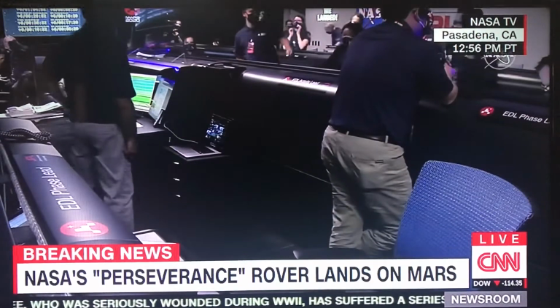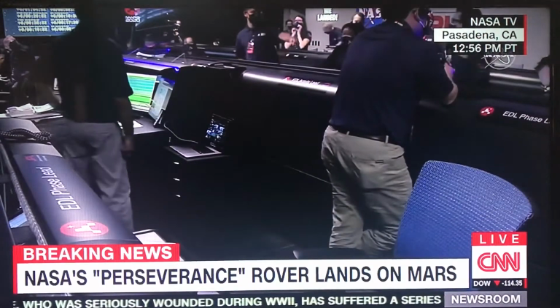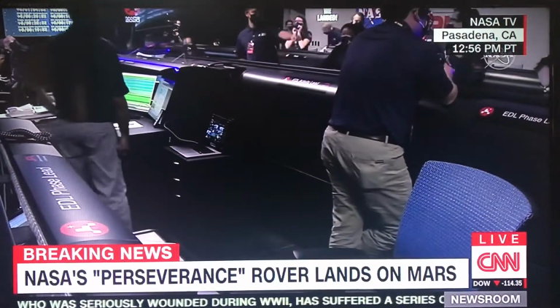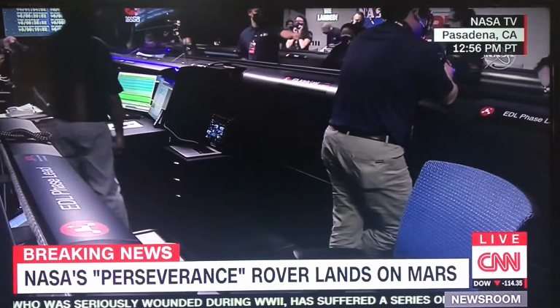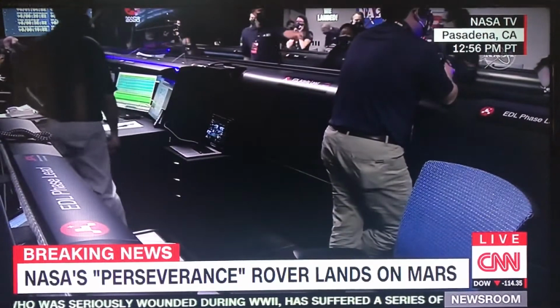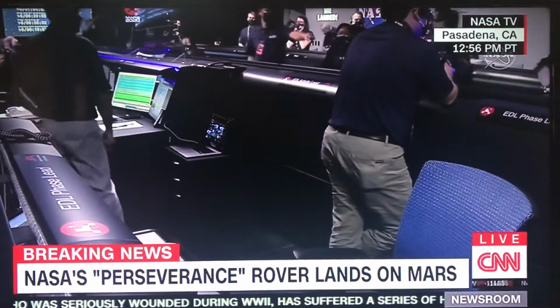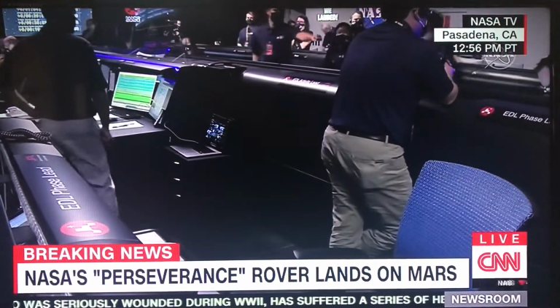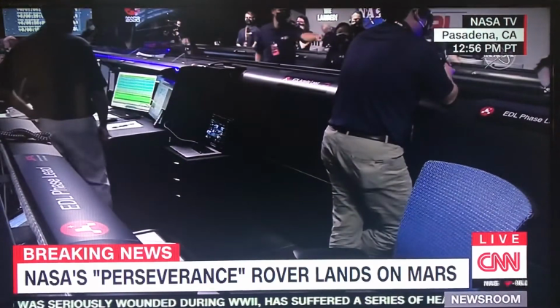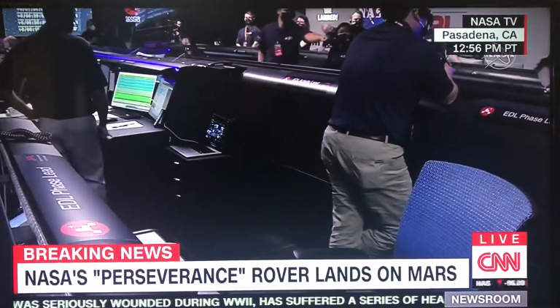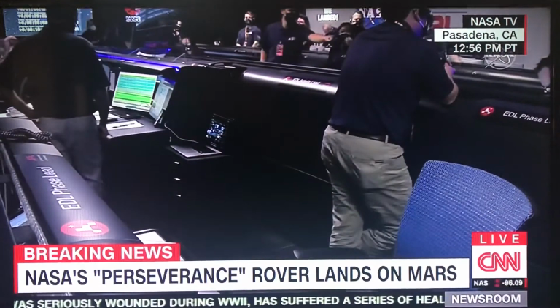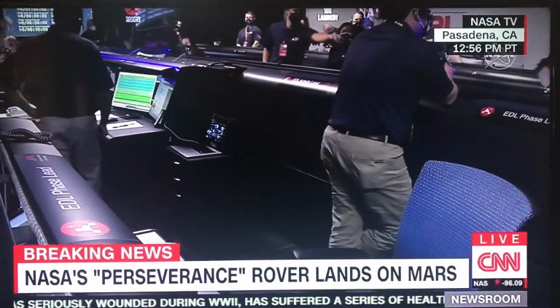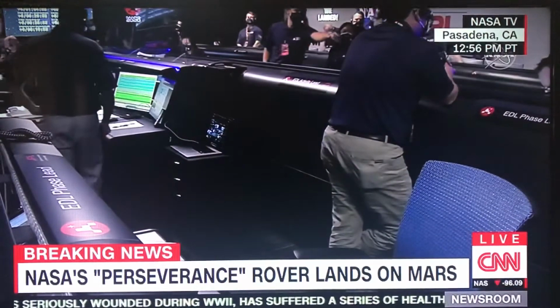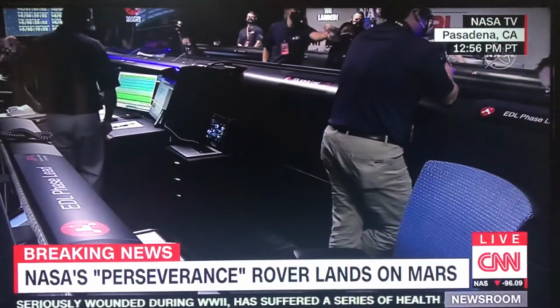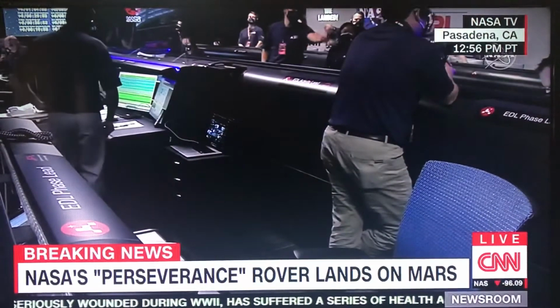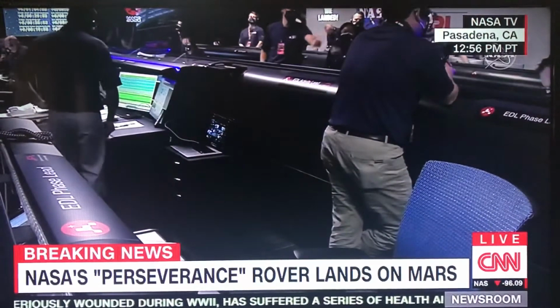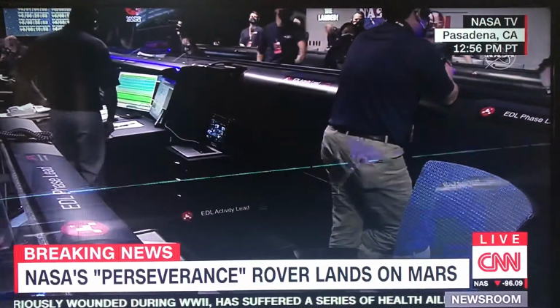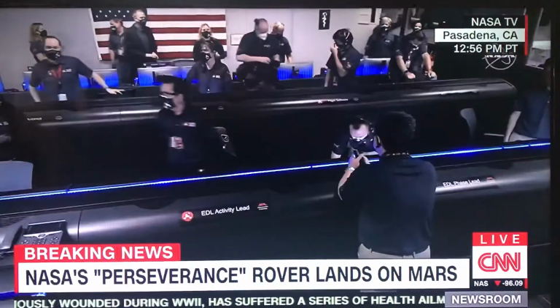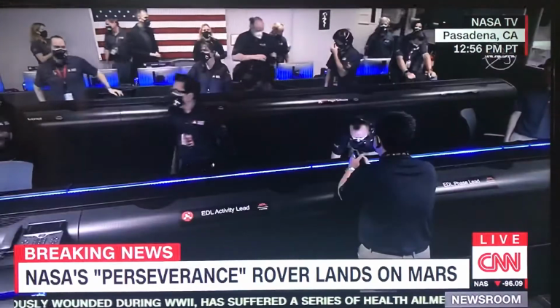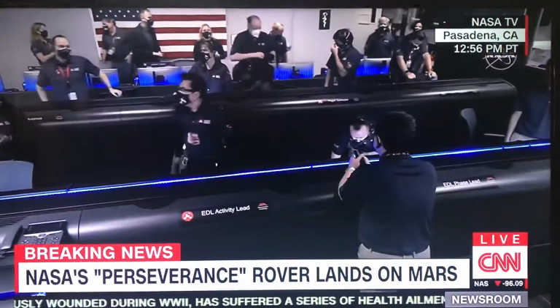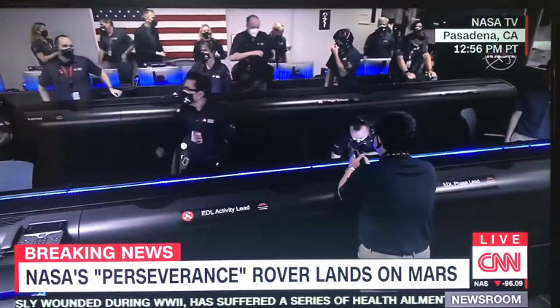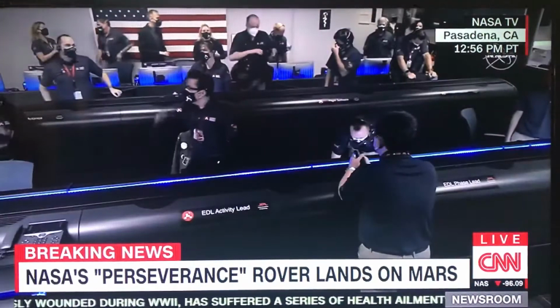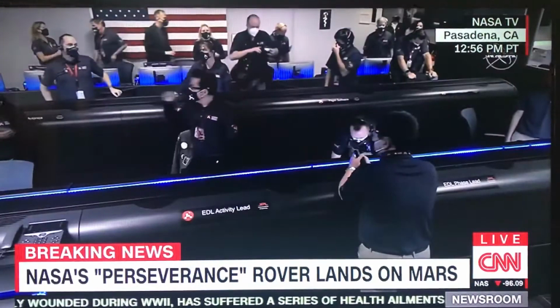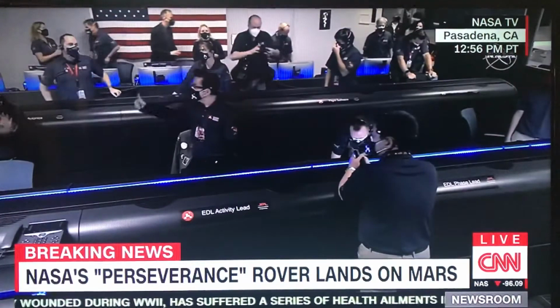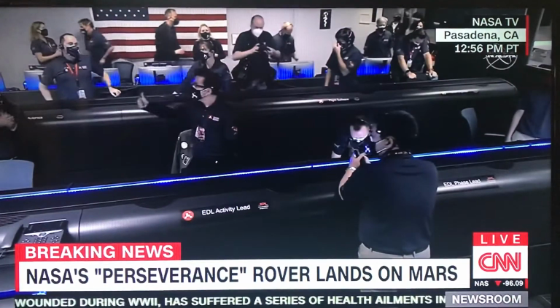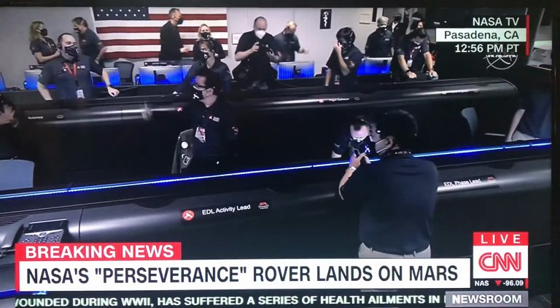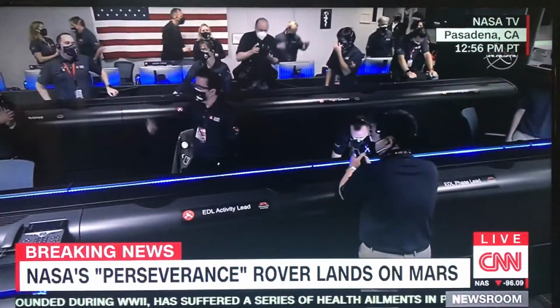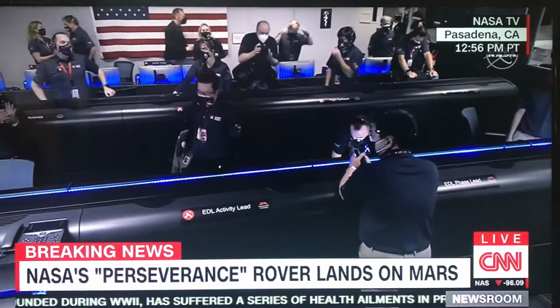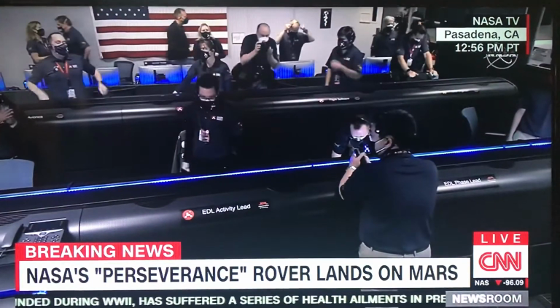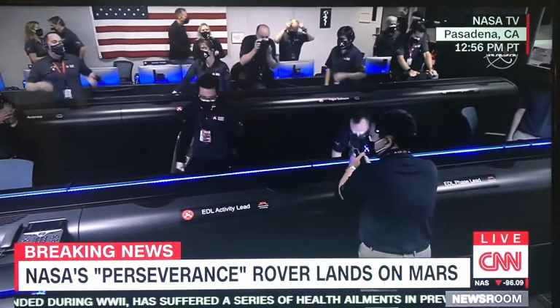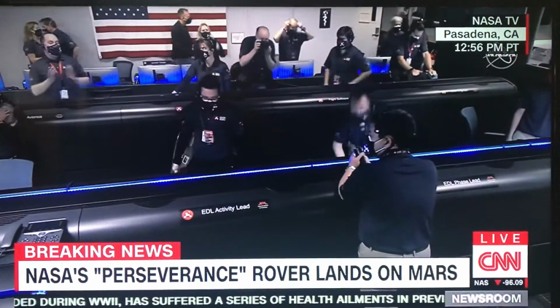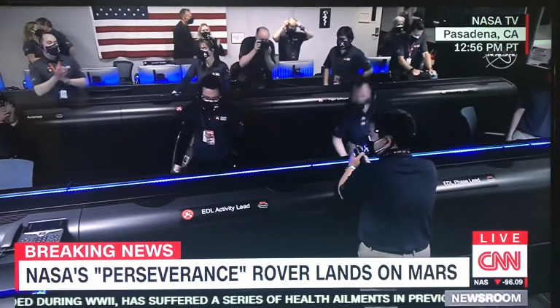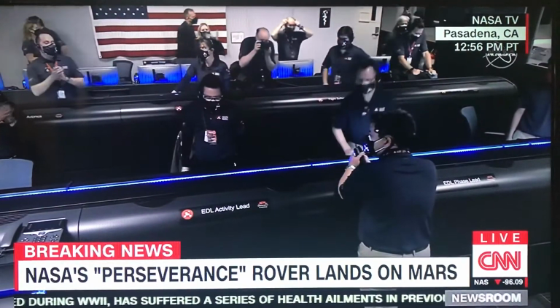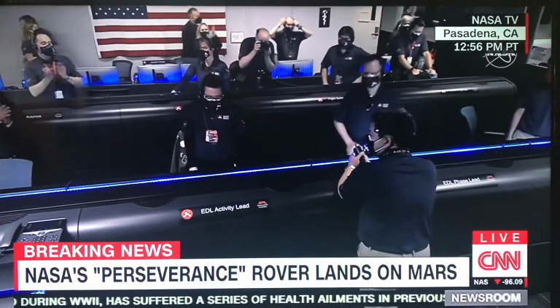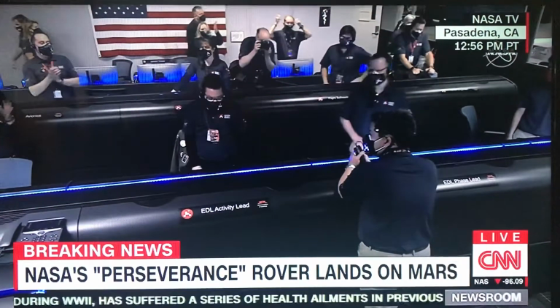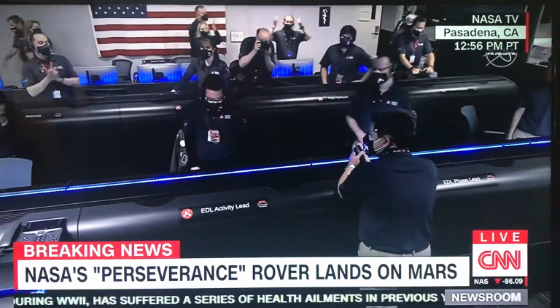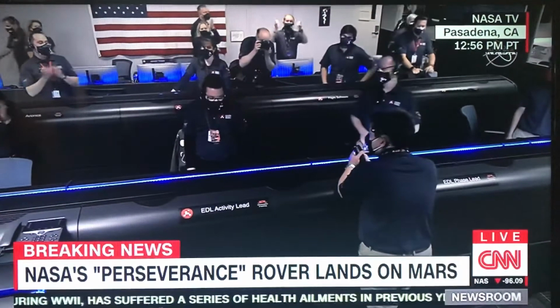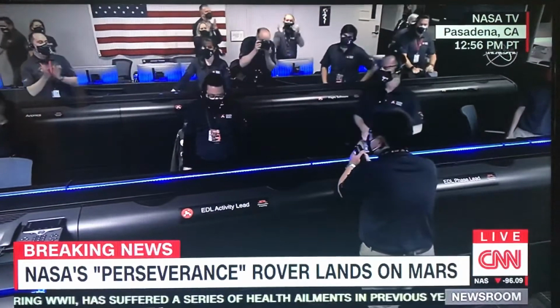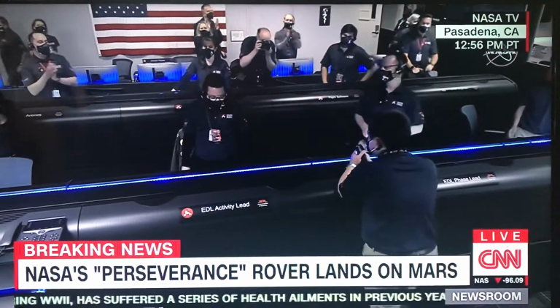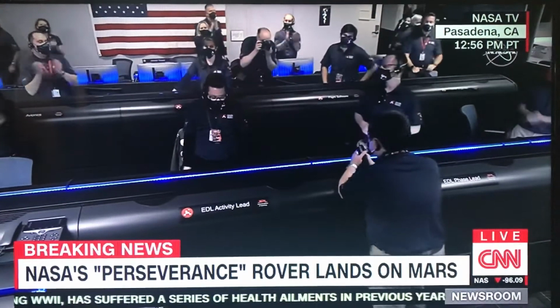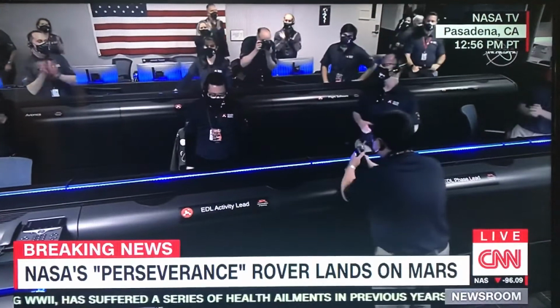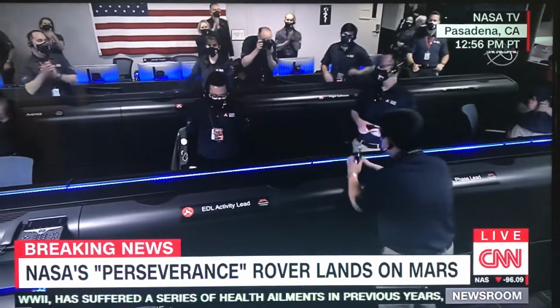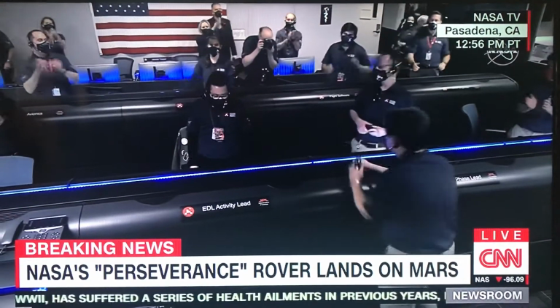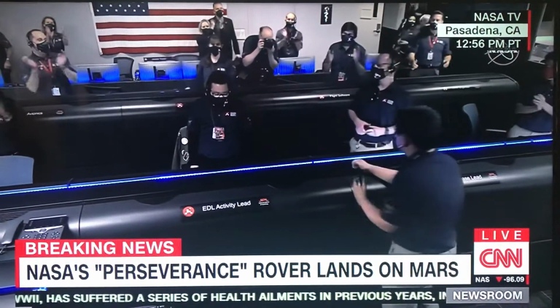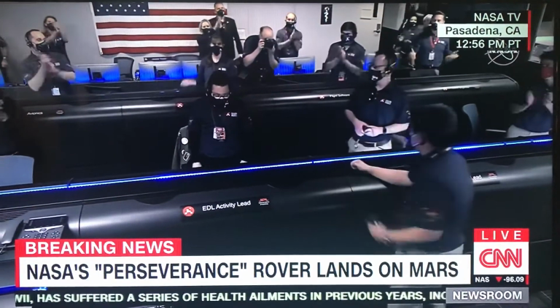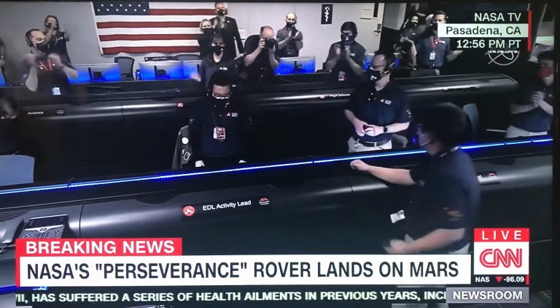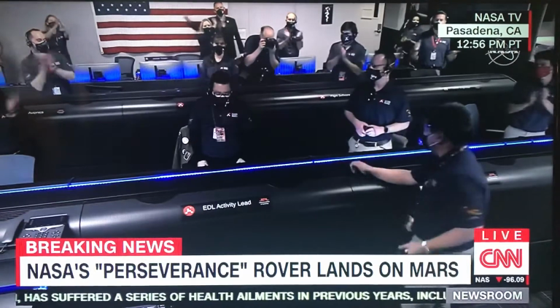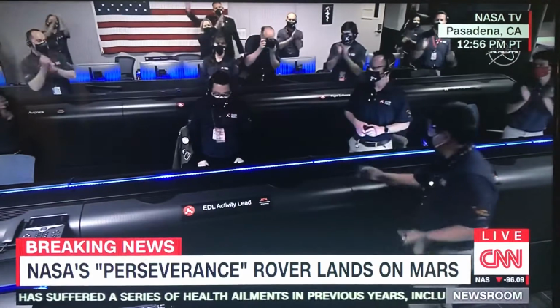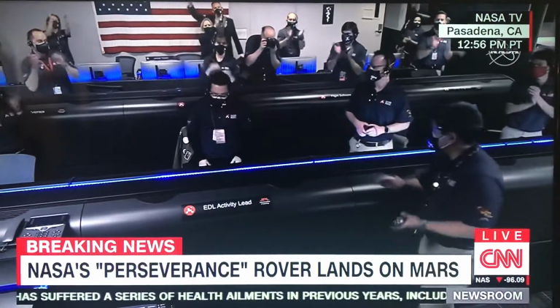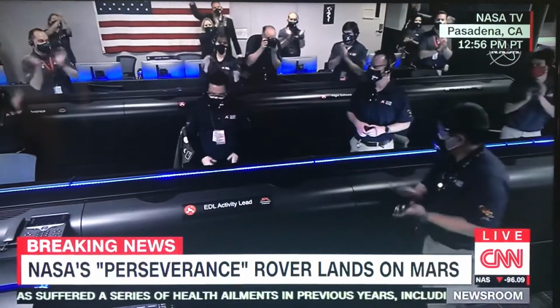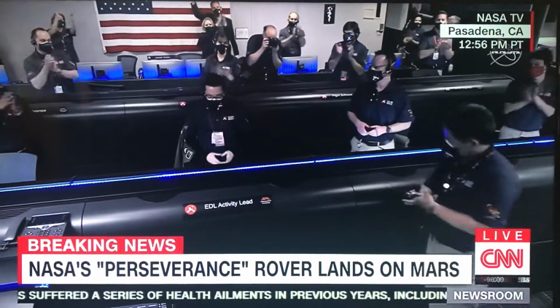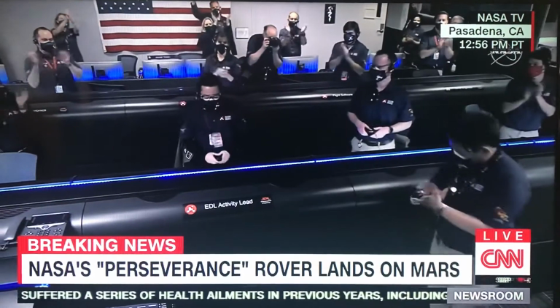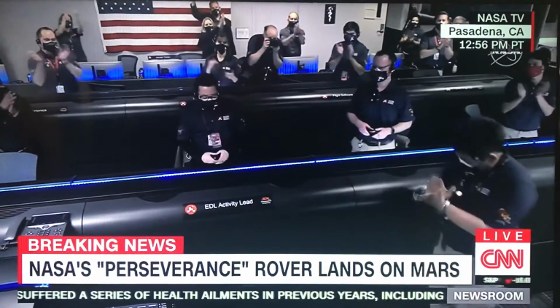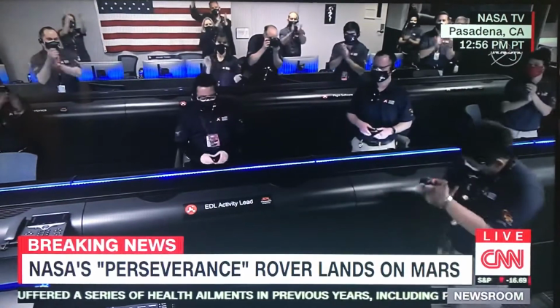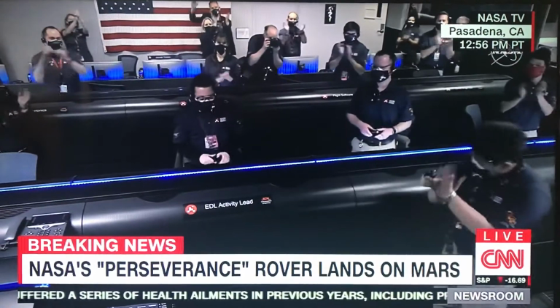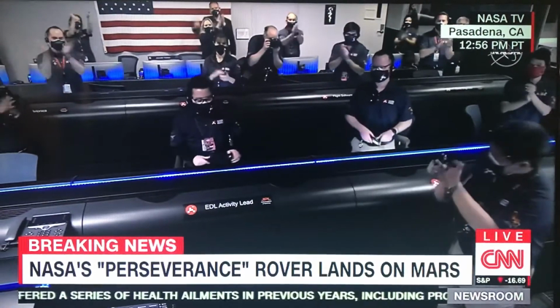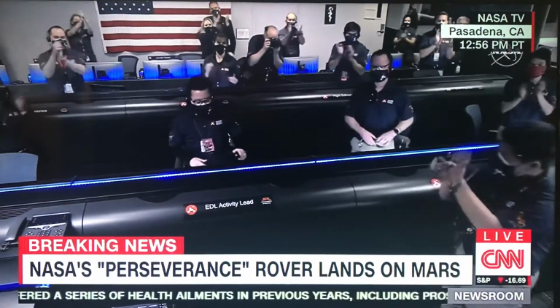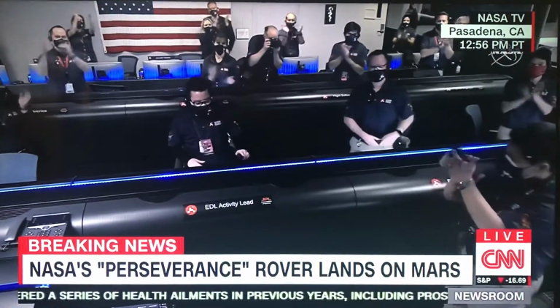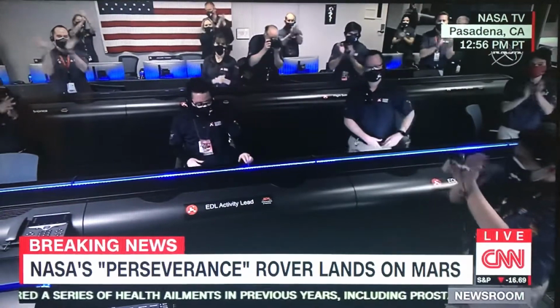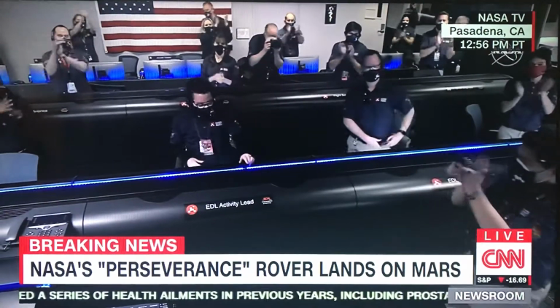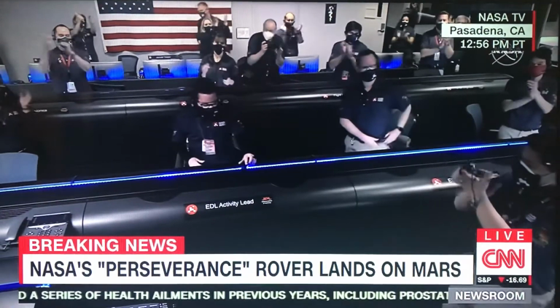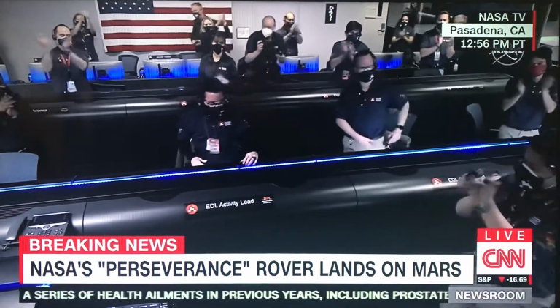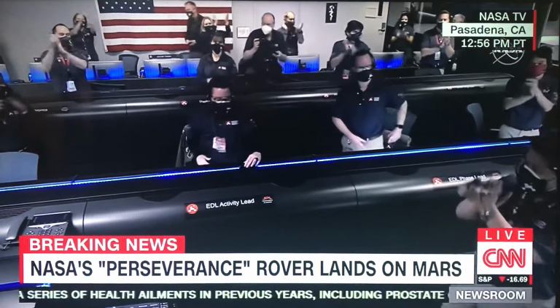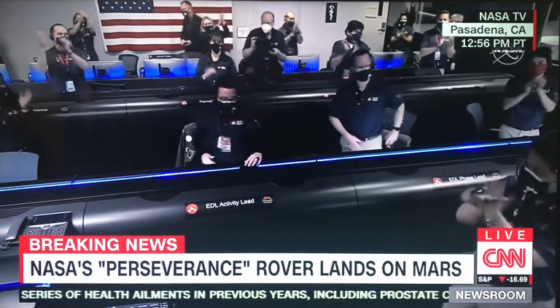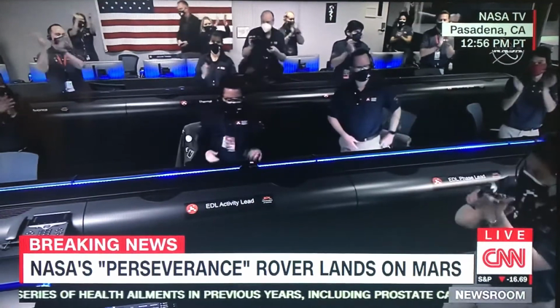This is so exciting. The team is exciting themselves. It's so surreal. Stay tuned — we might get some pictures.